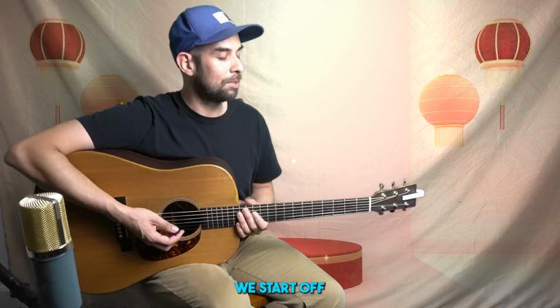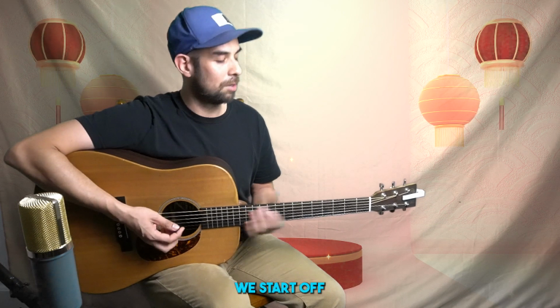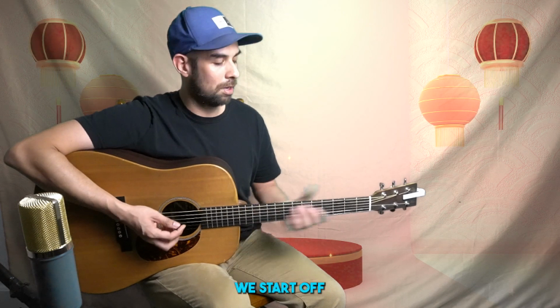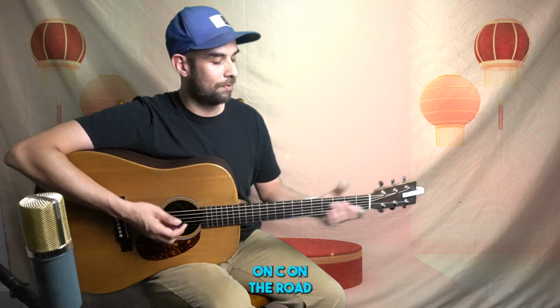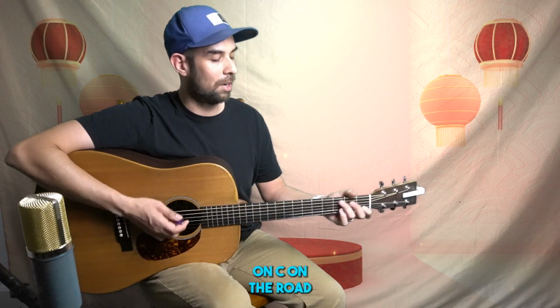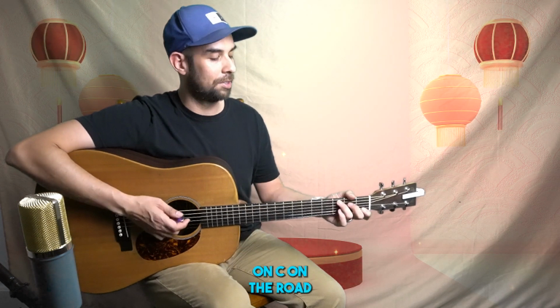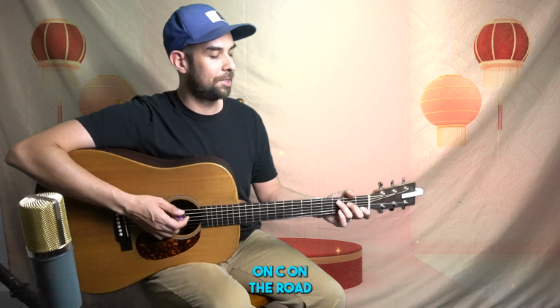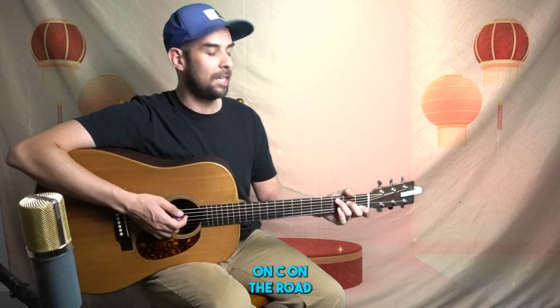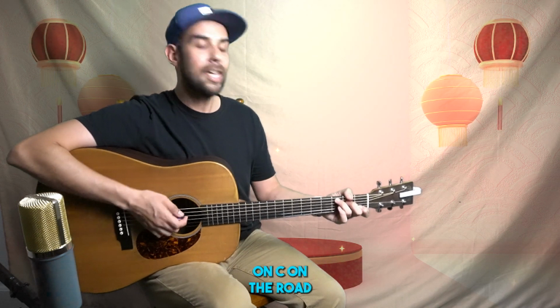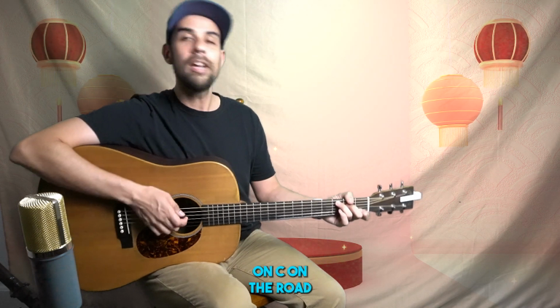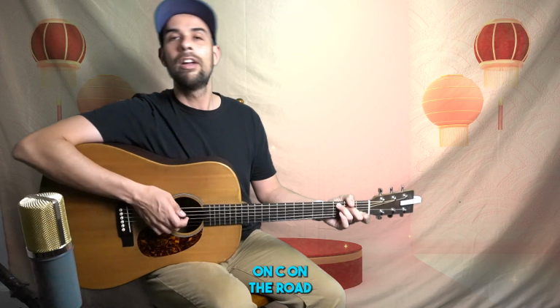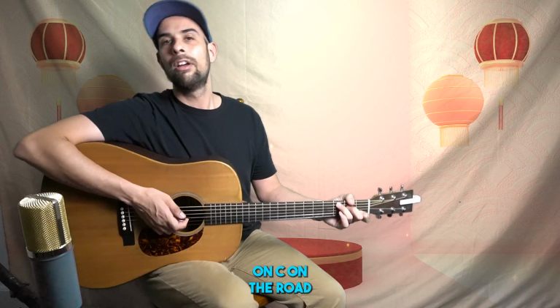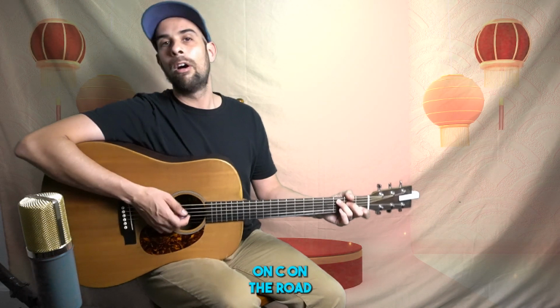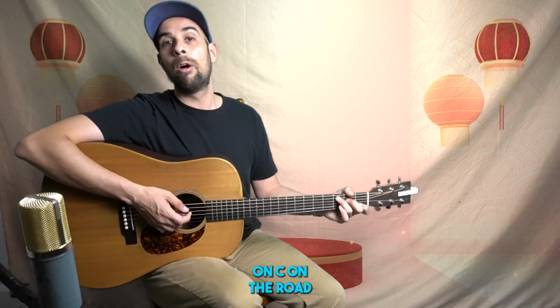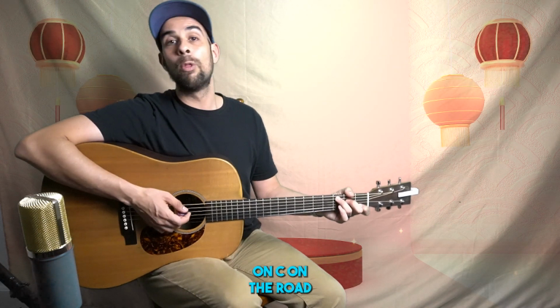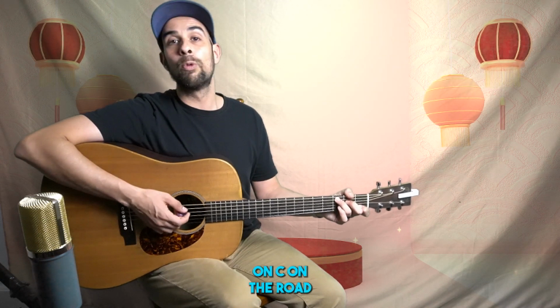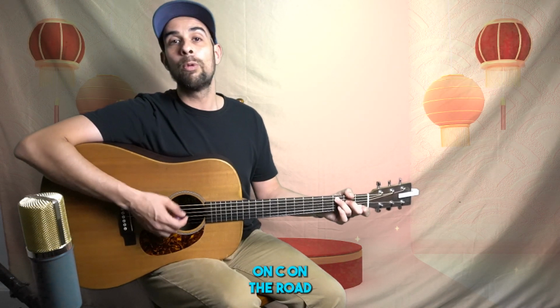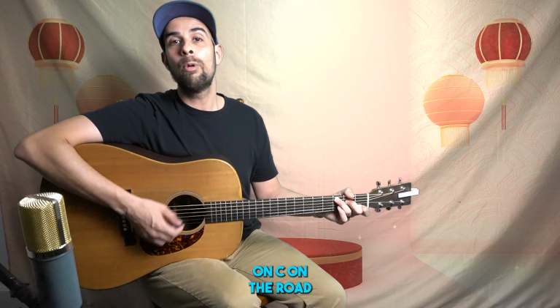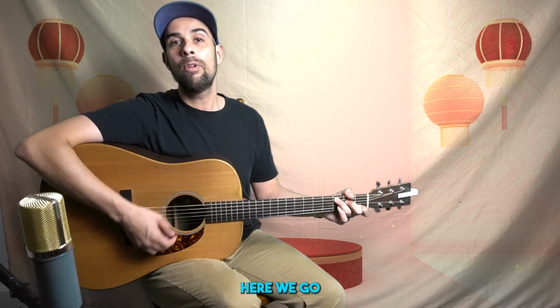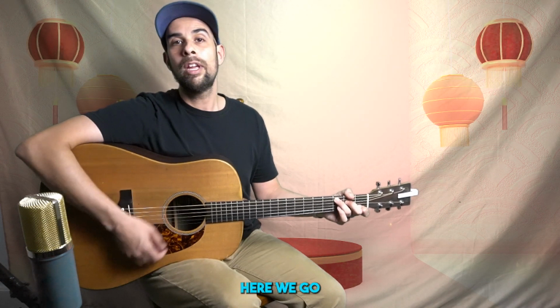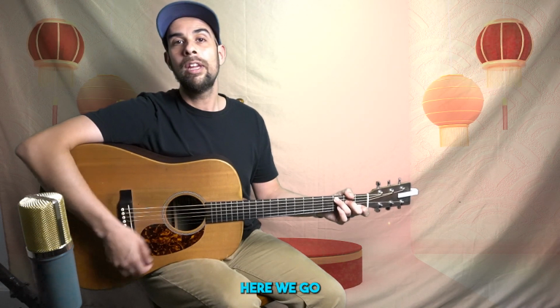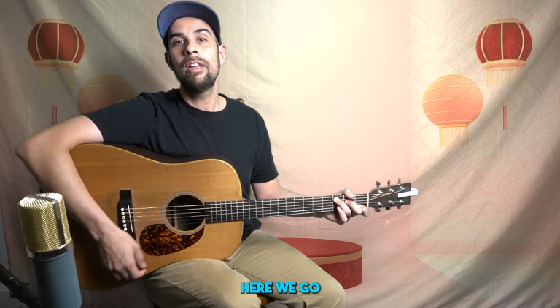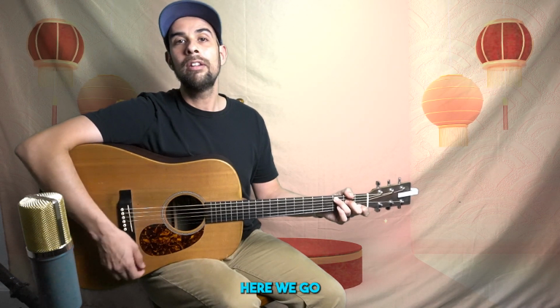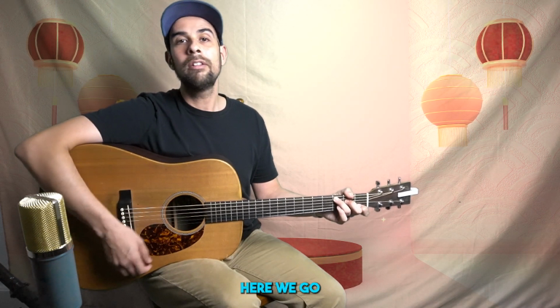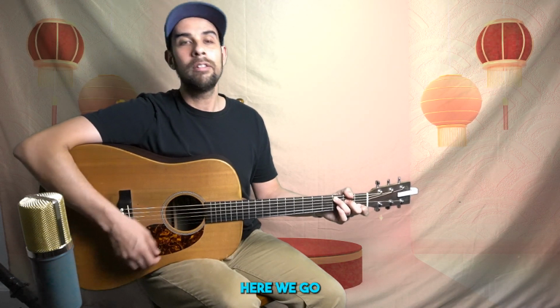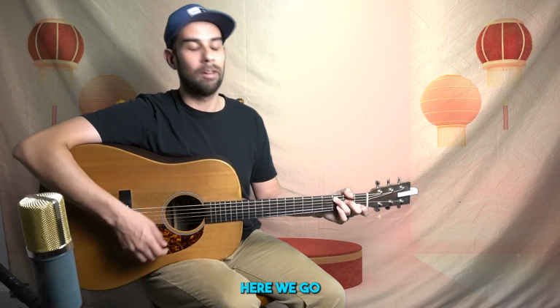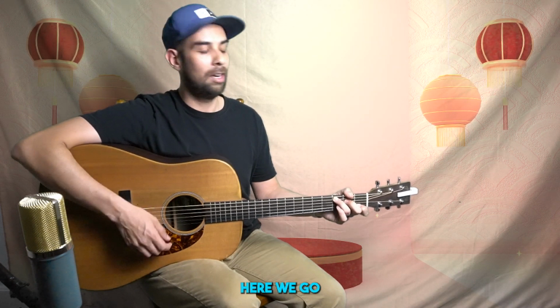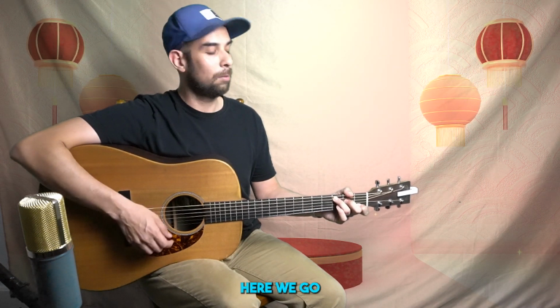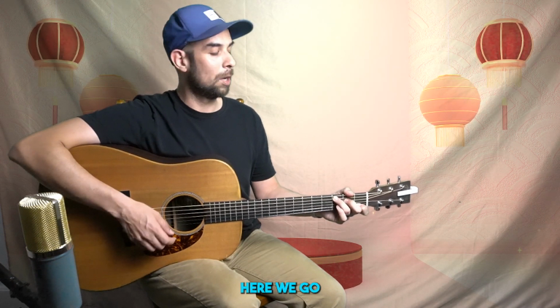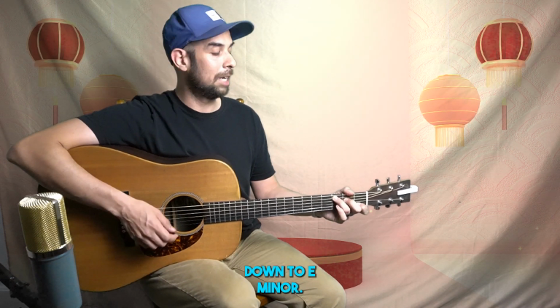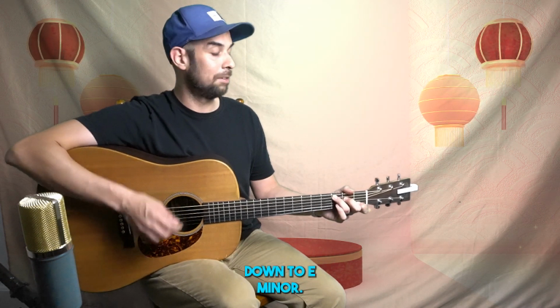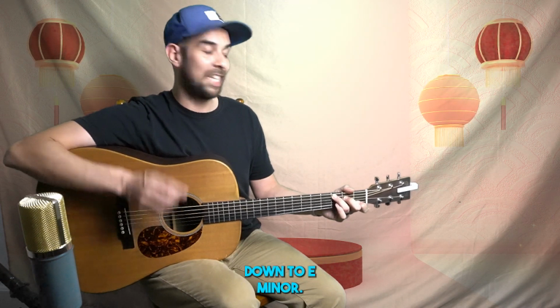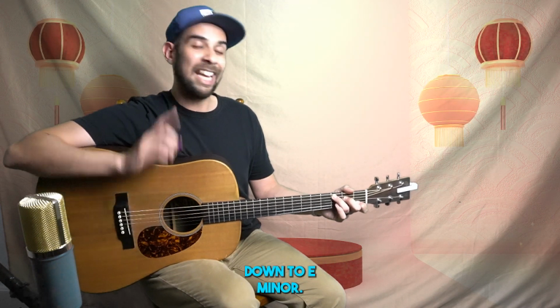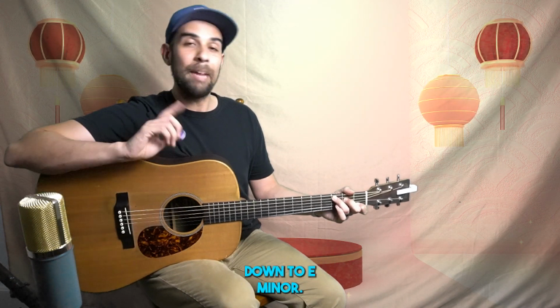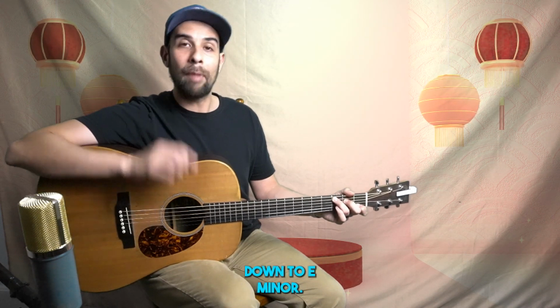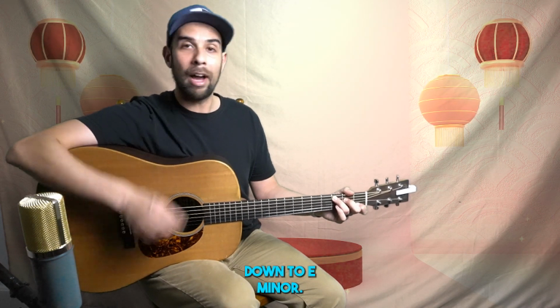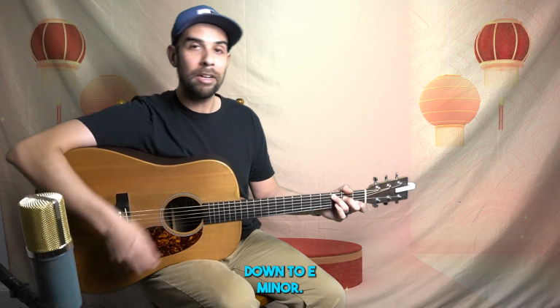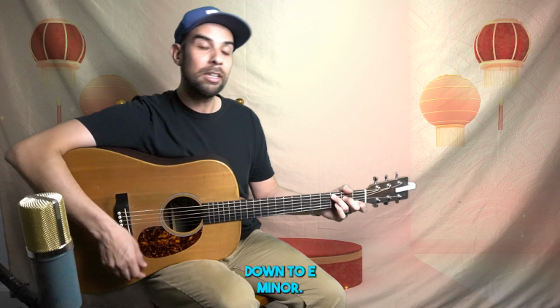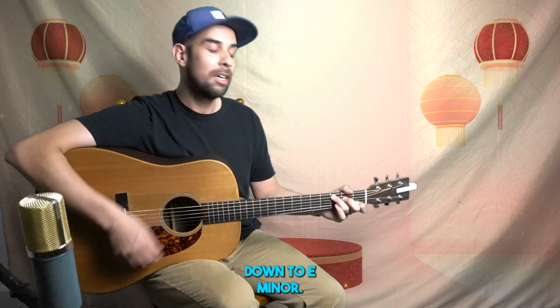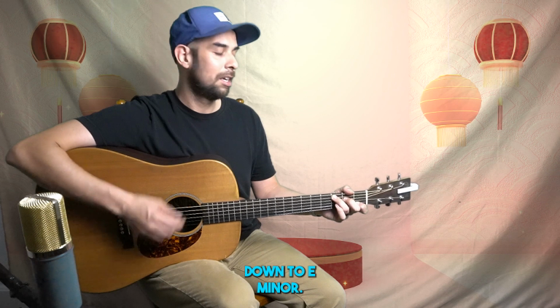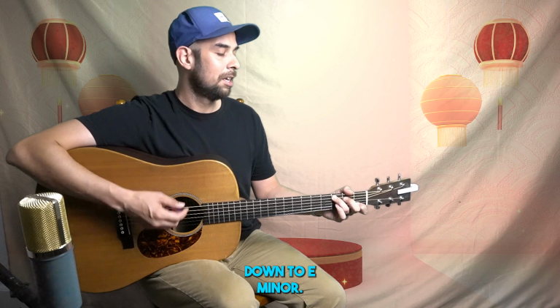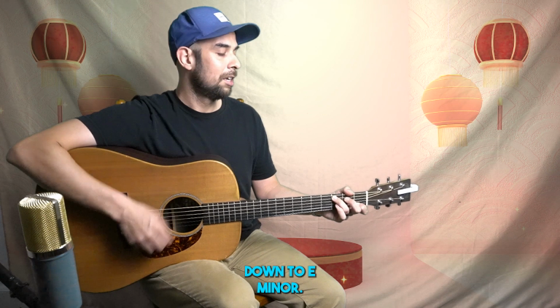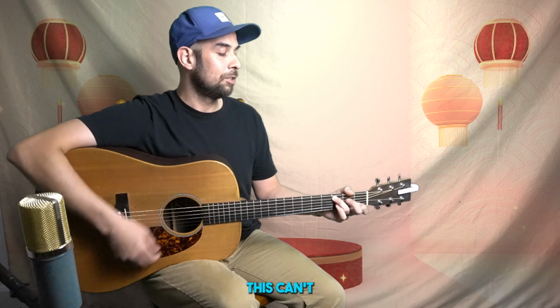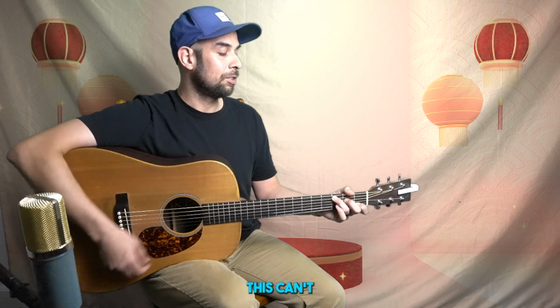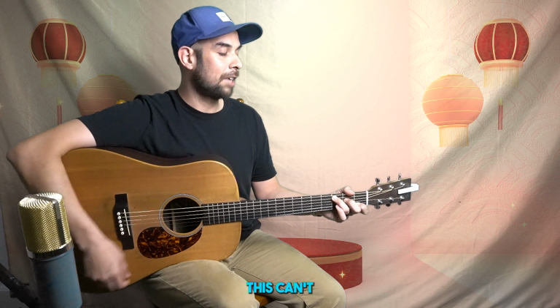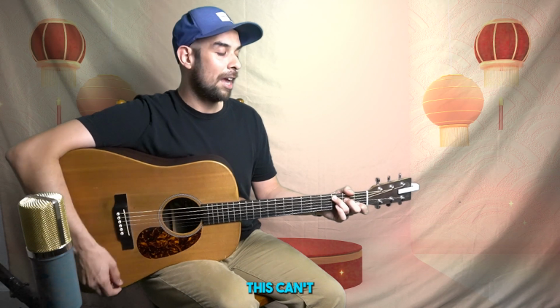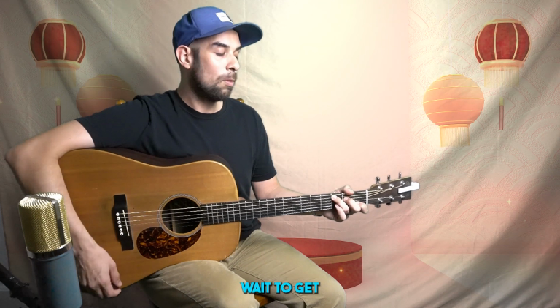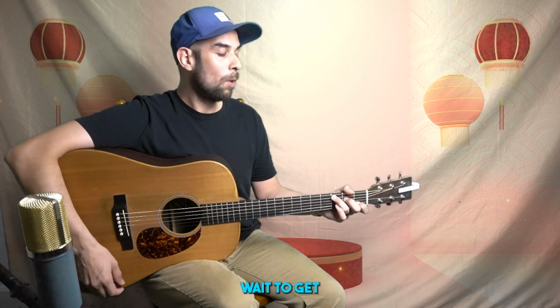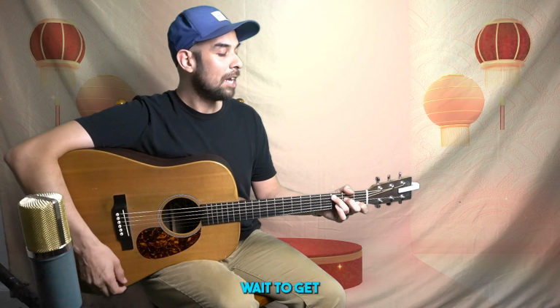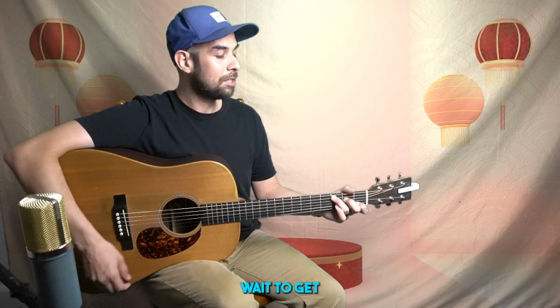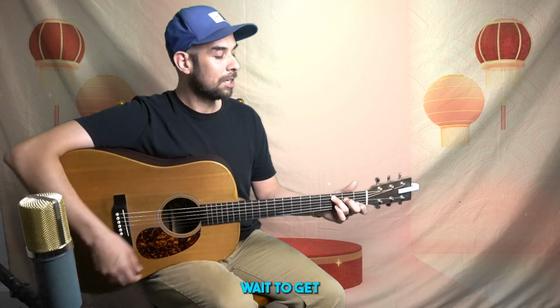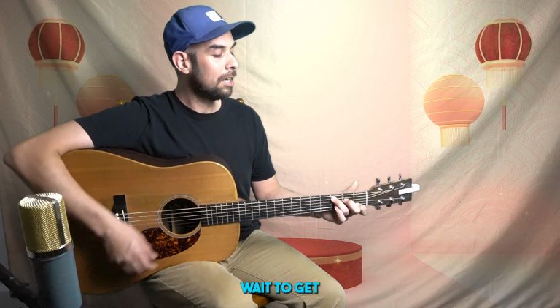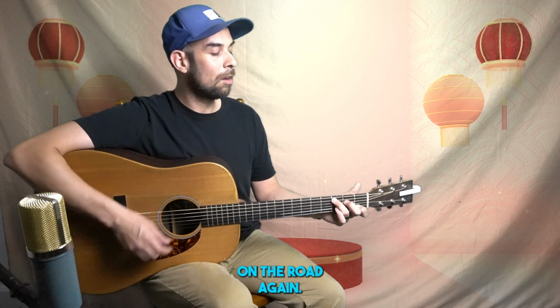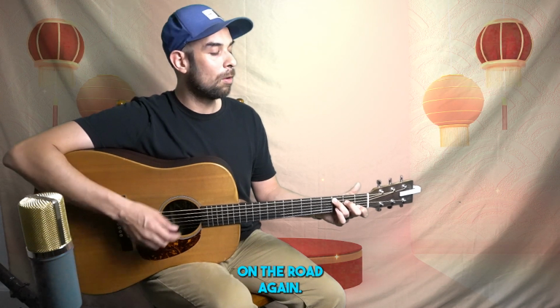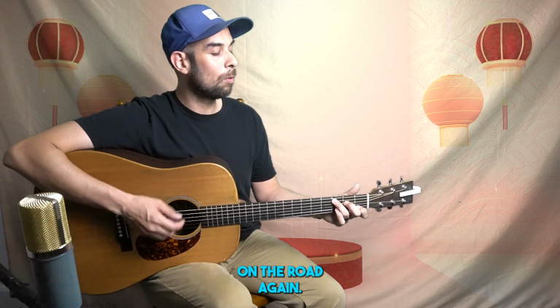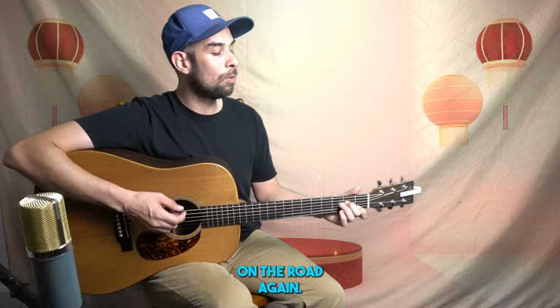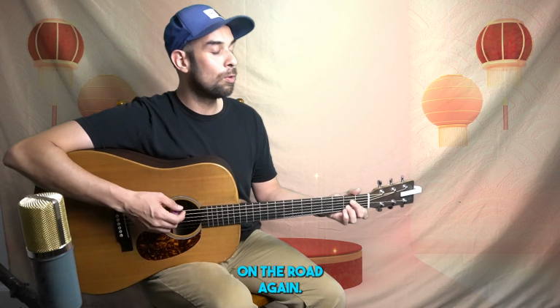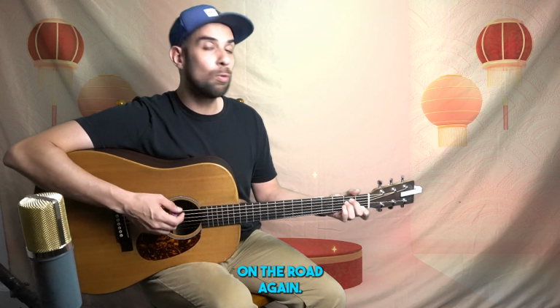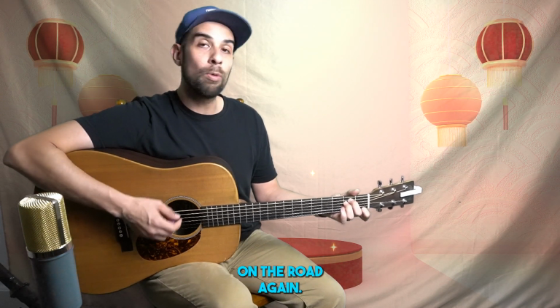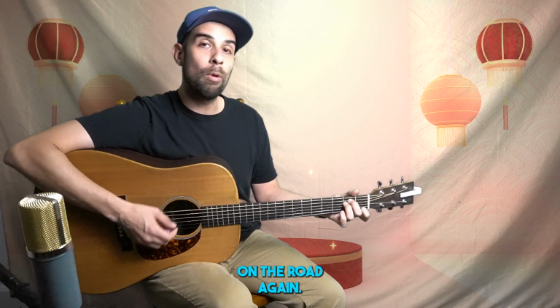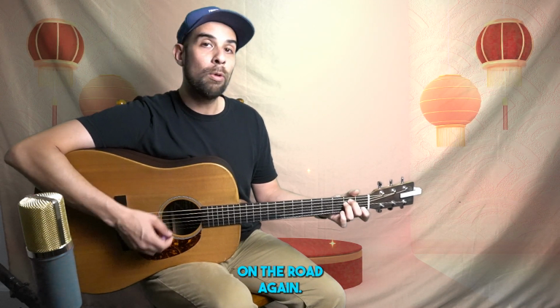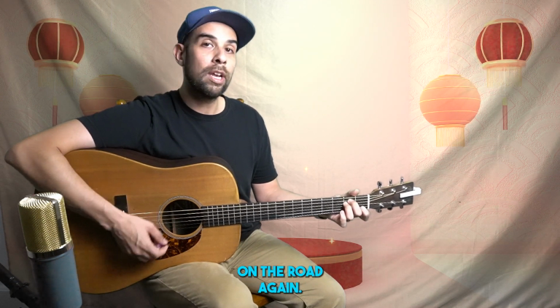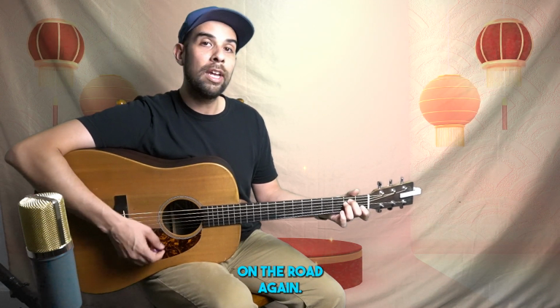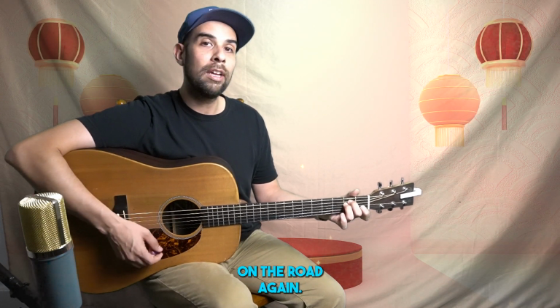We start off on C. 'On the road again.' We're going down to E minor. 'Can't wait to get on the road again.'